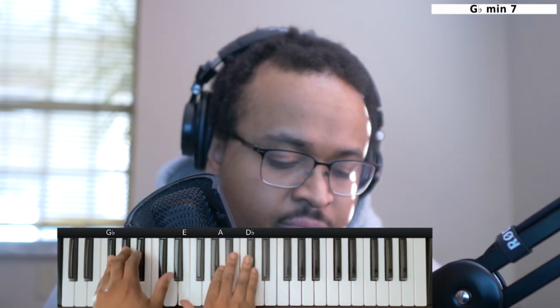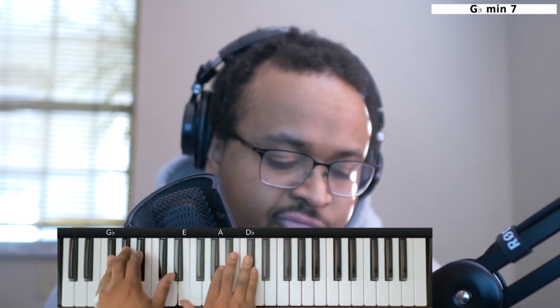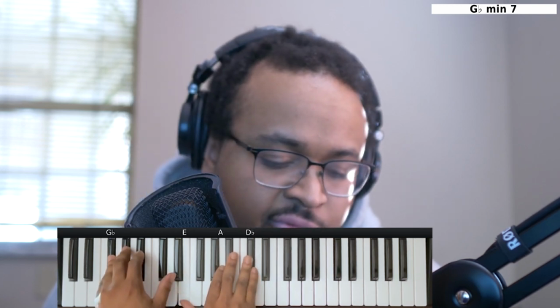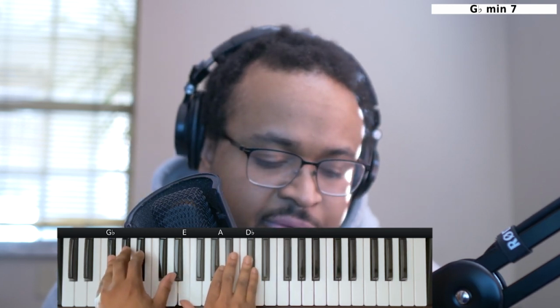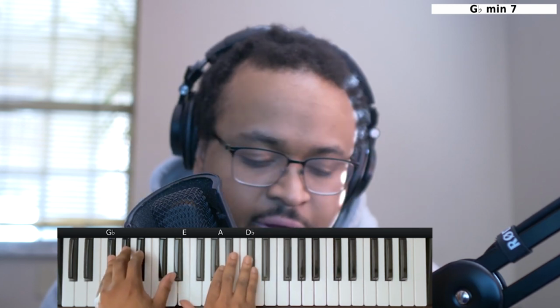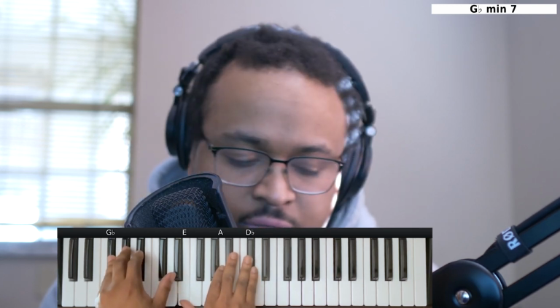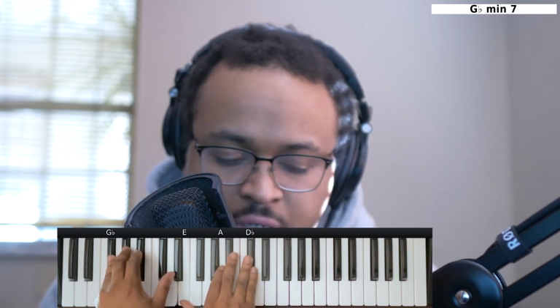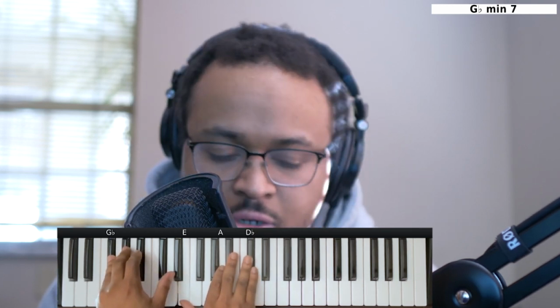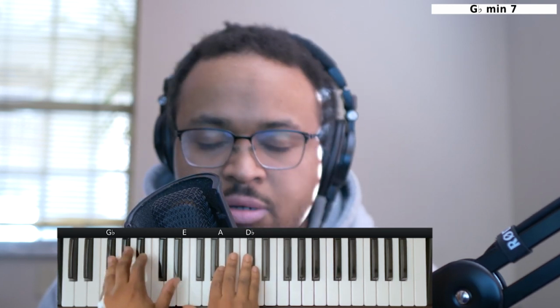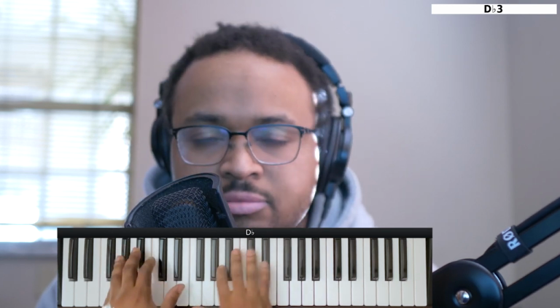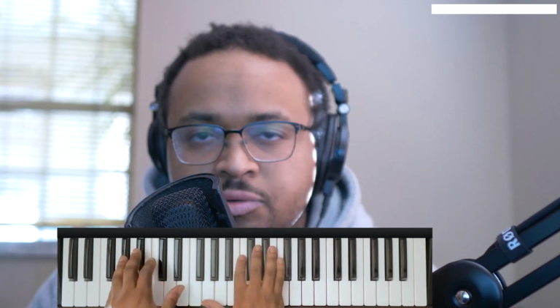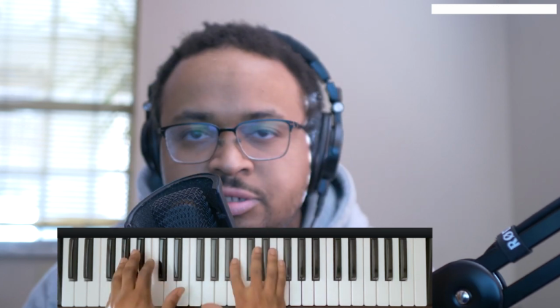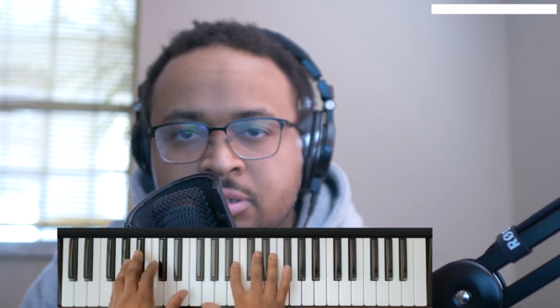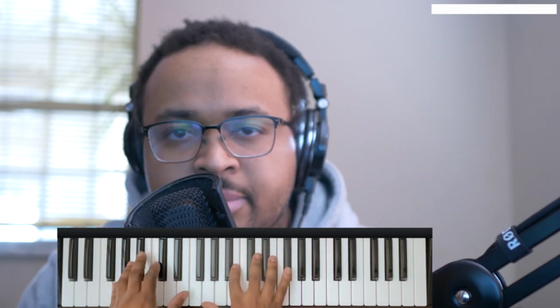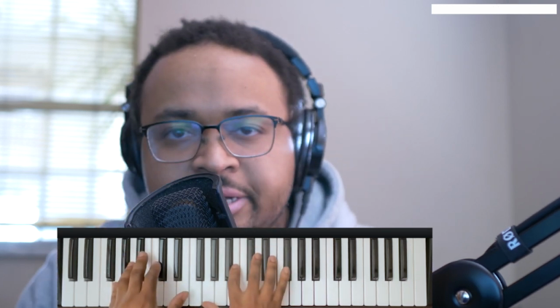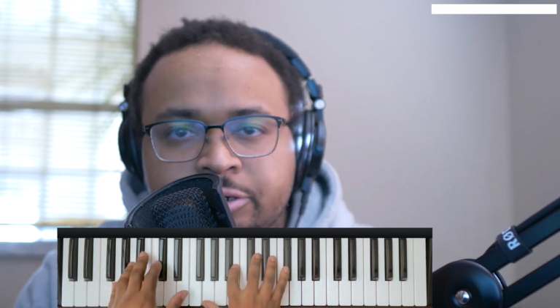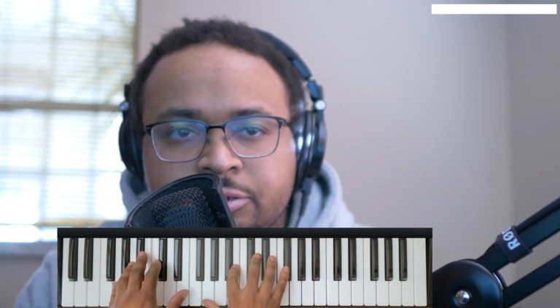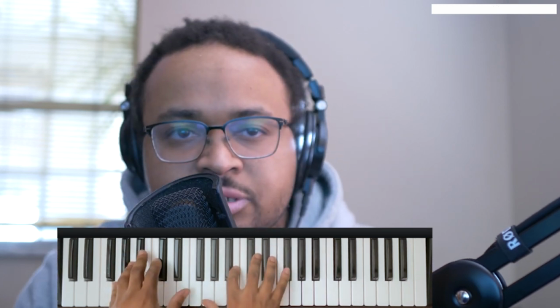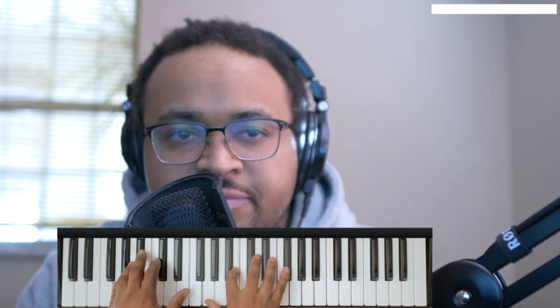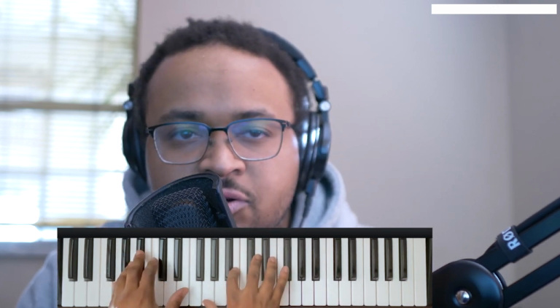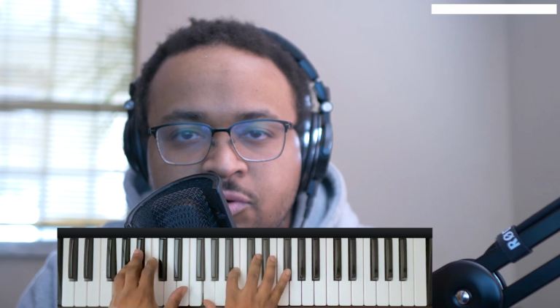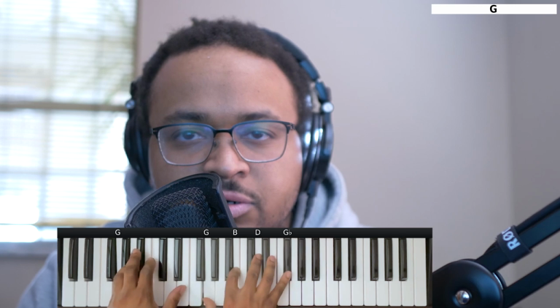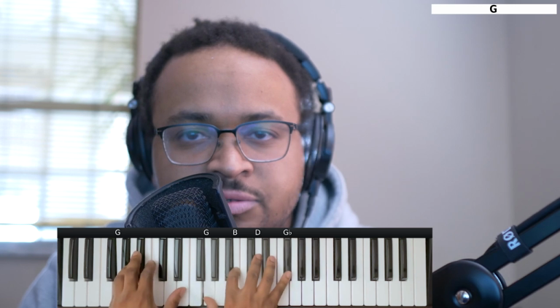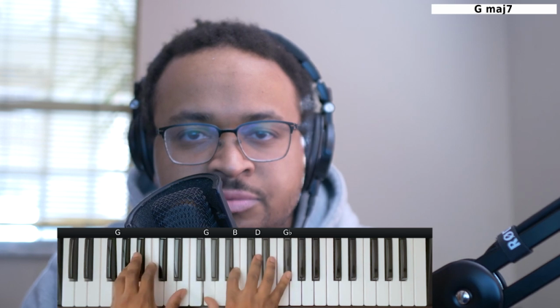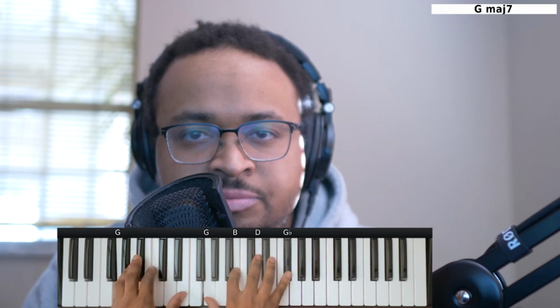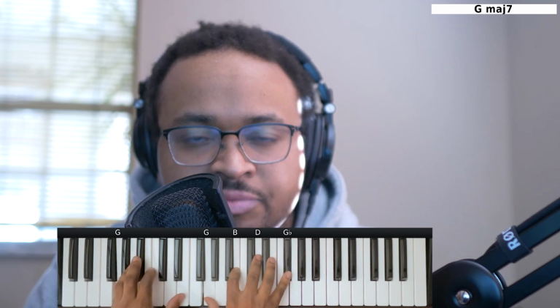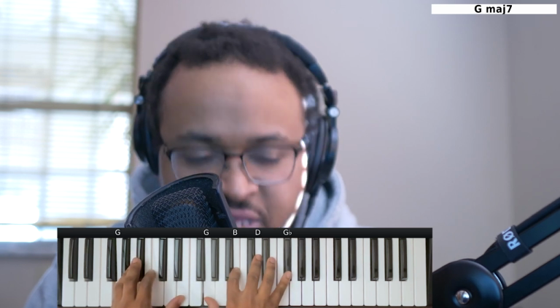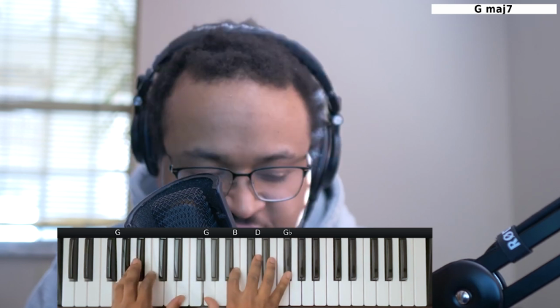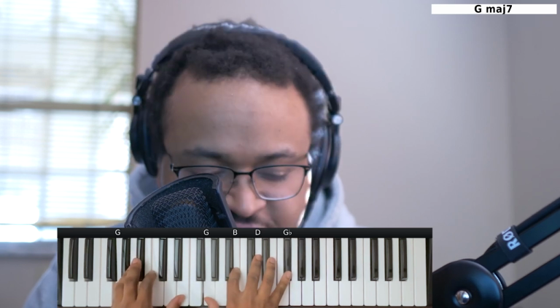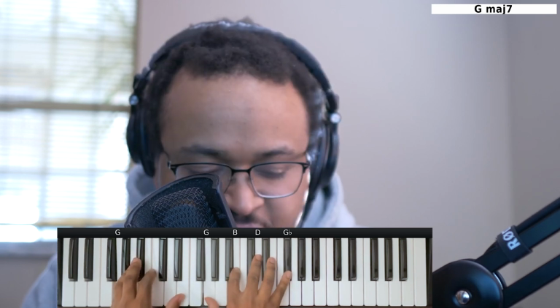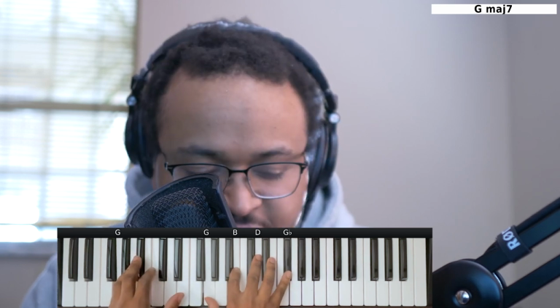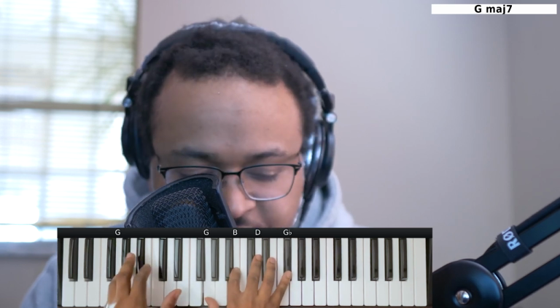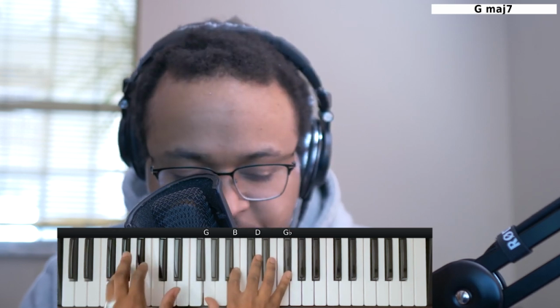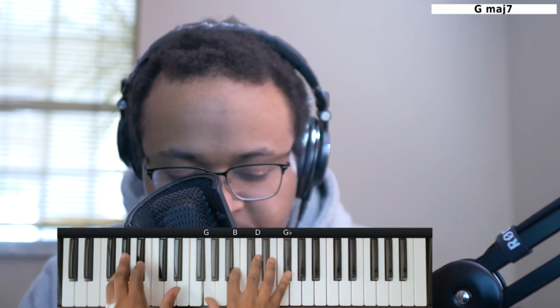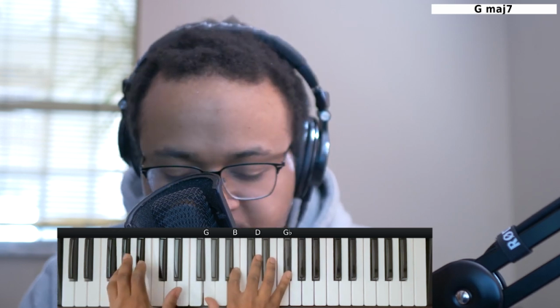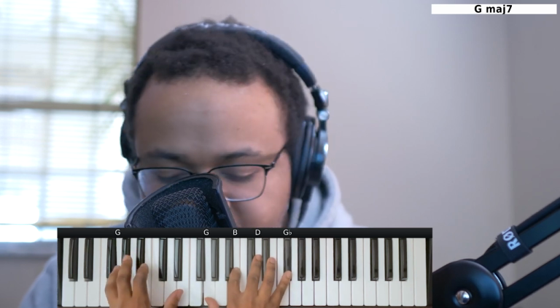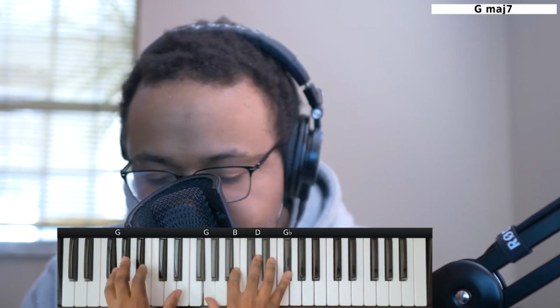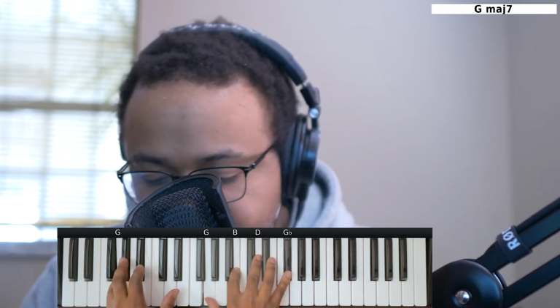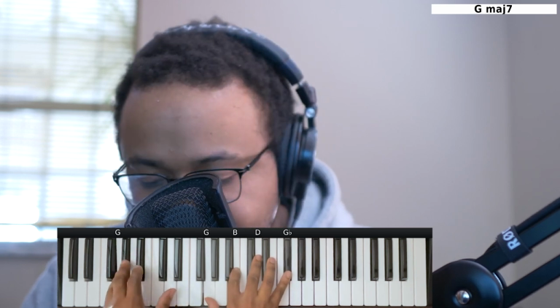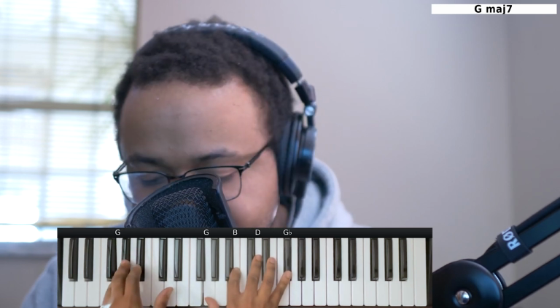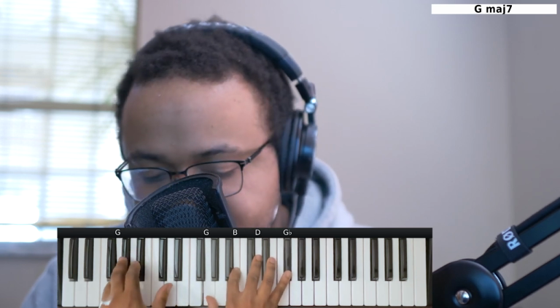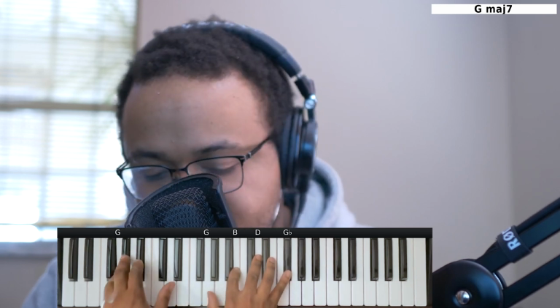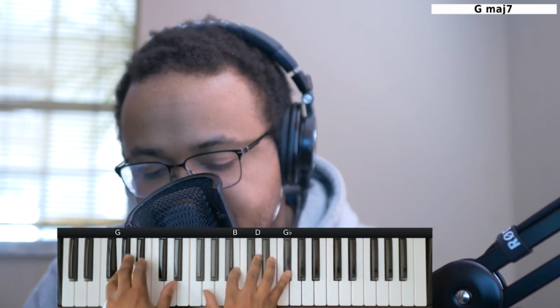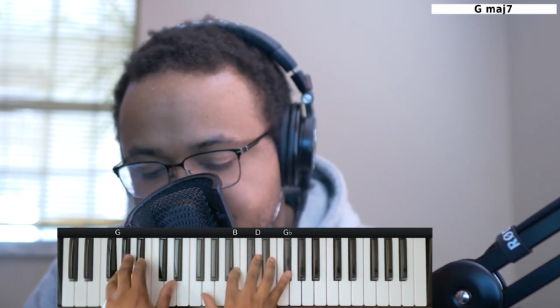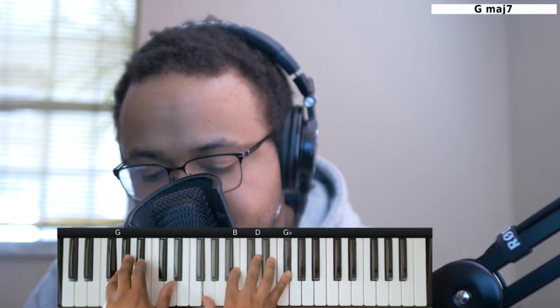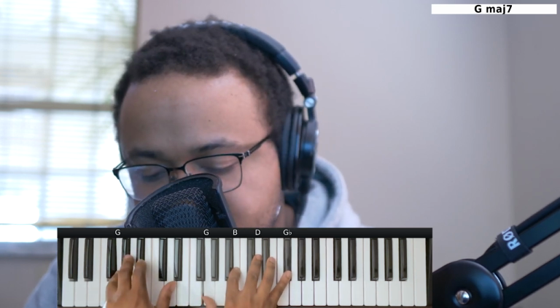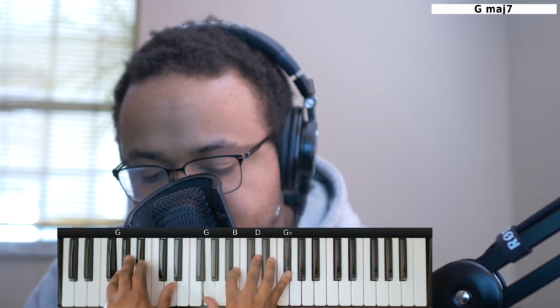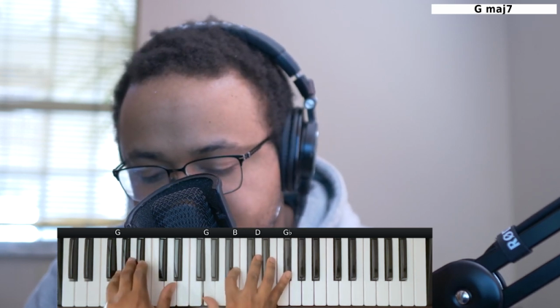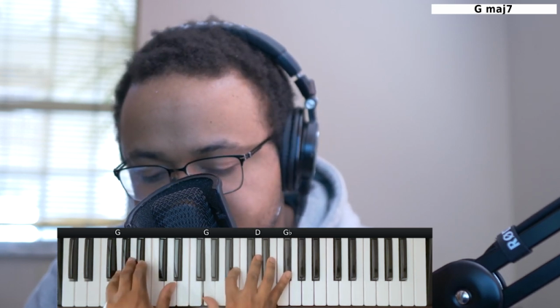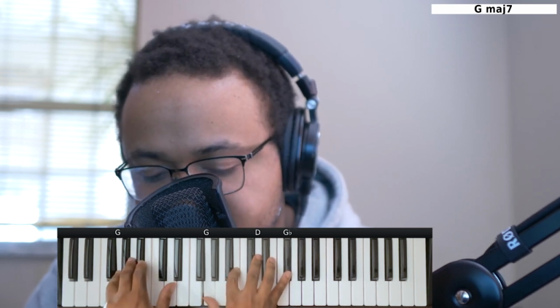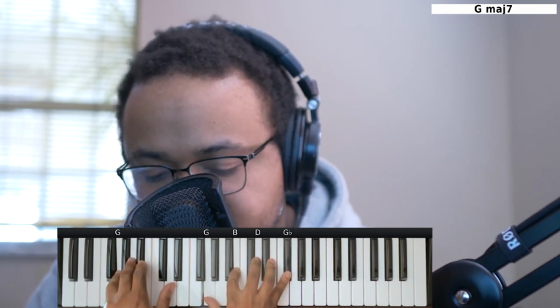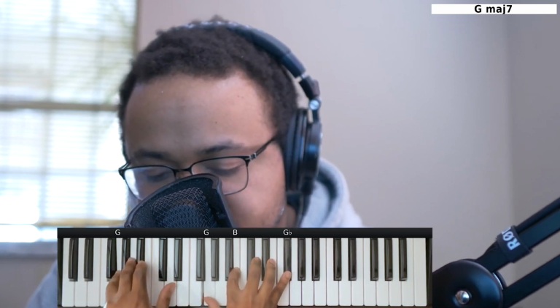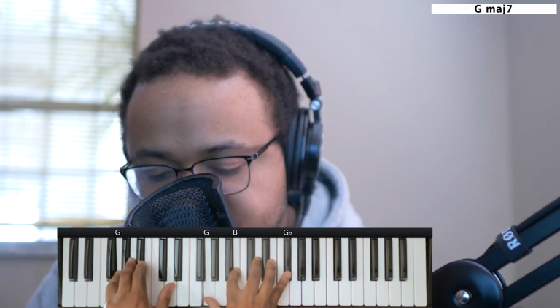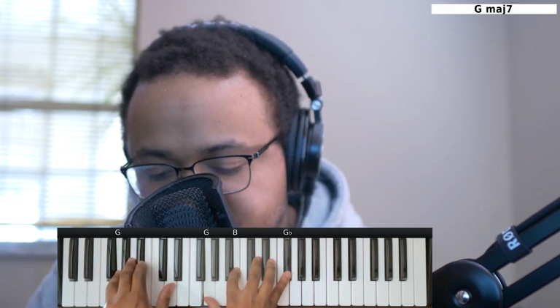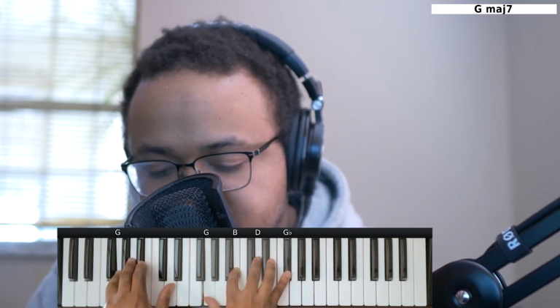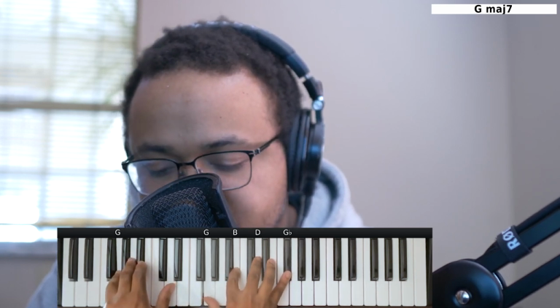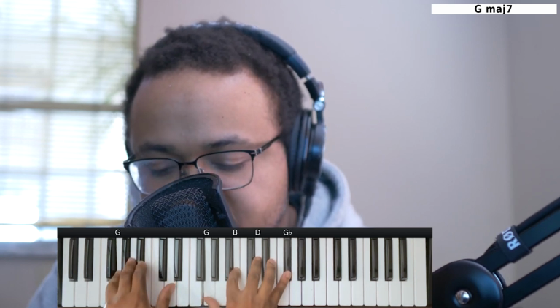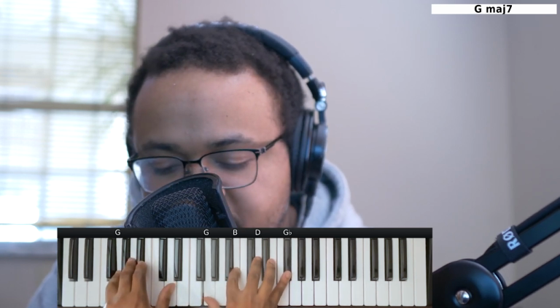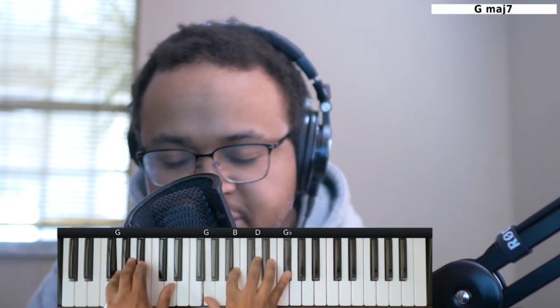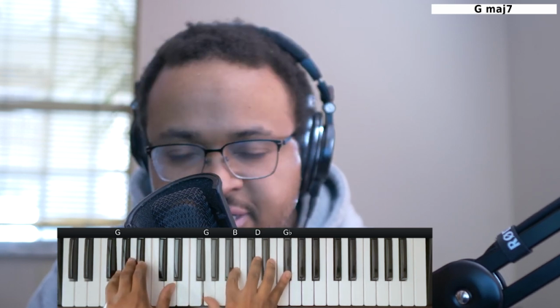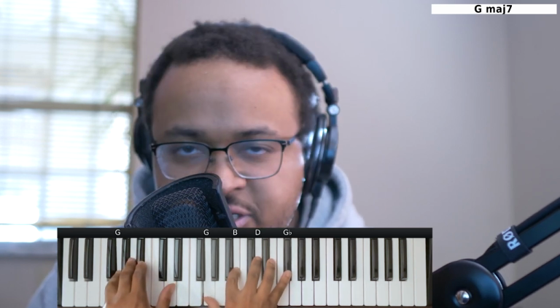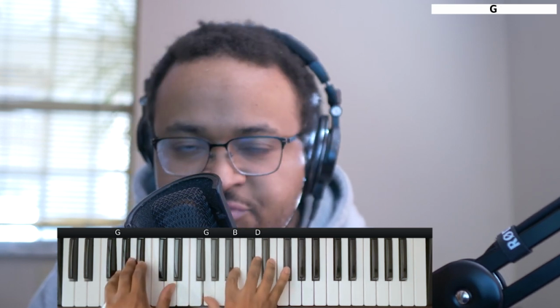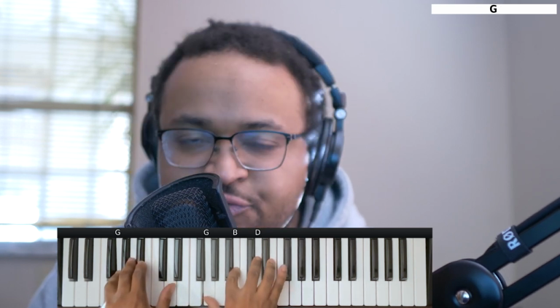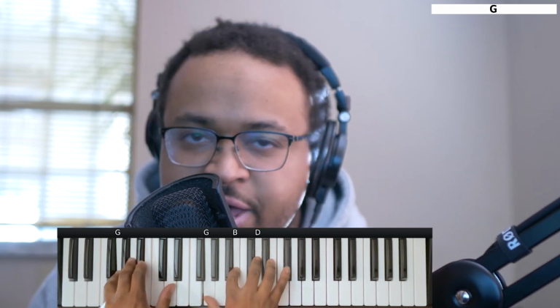From here it's going to go up to a Gmaj7 chord. Left hand you have the G. Right hand you have the G, B, D, and Gb.